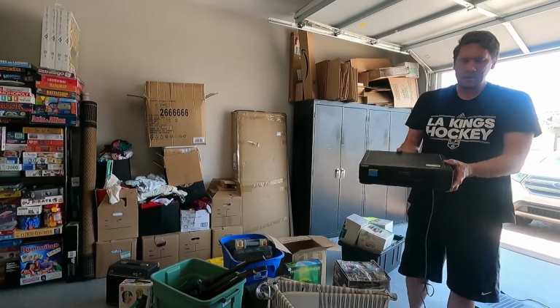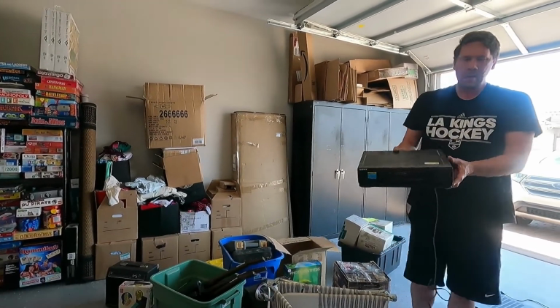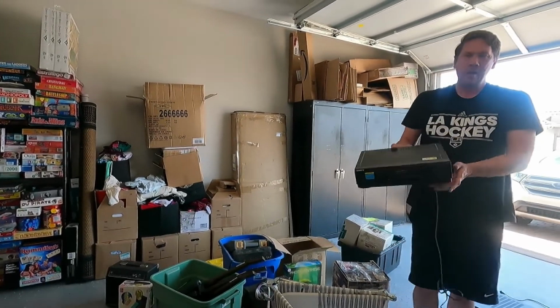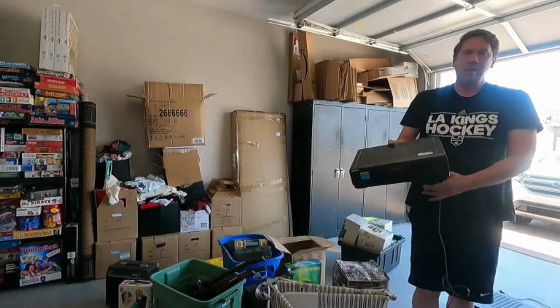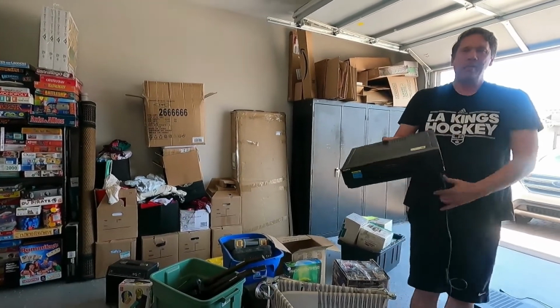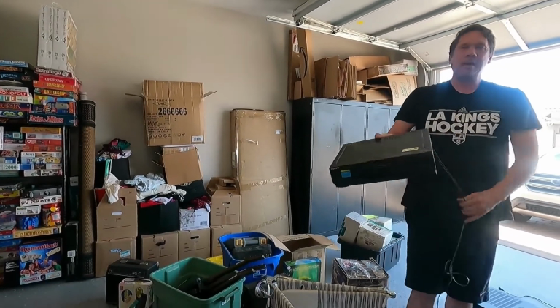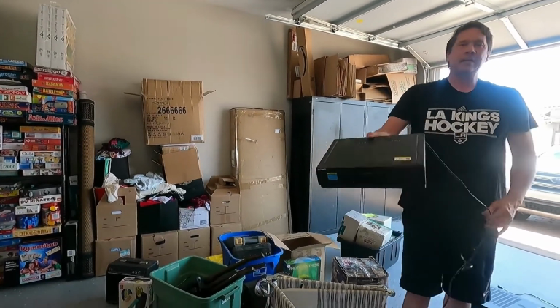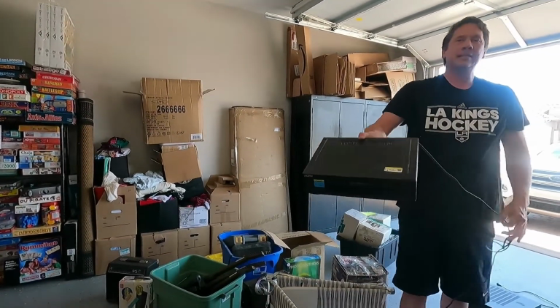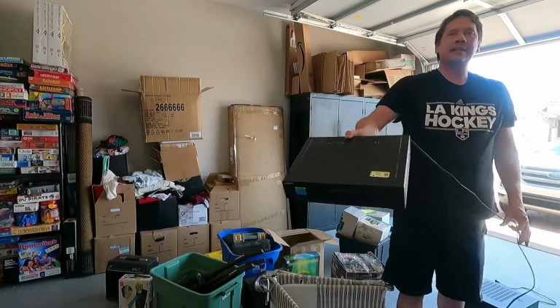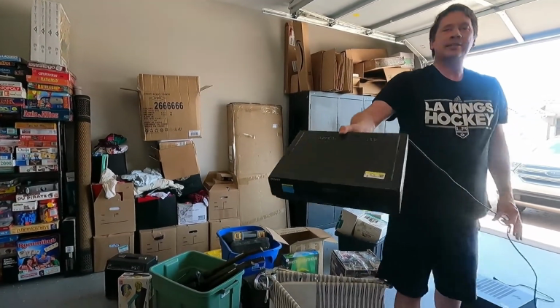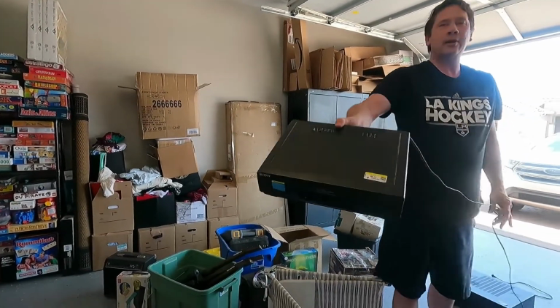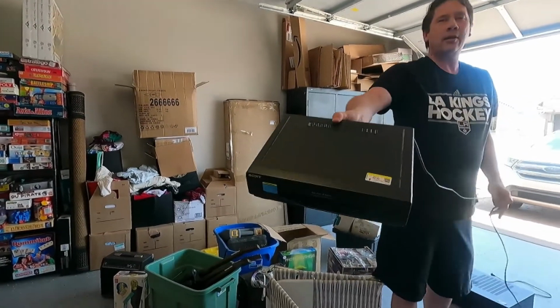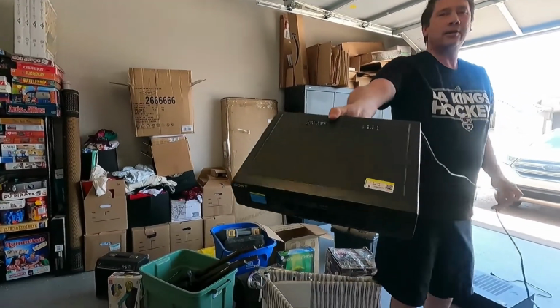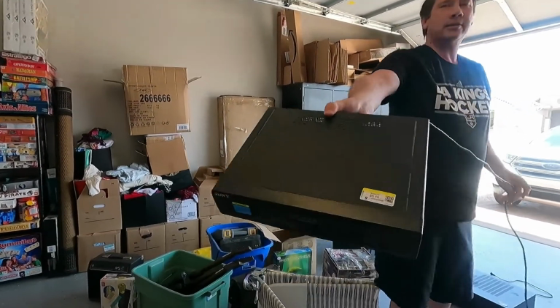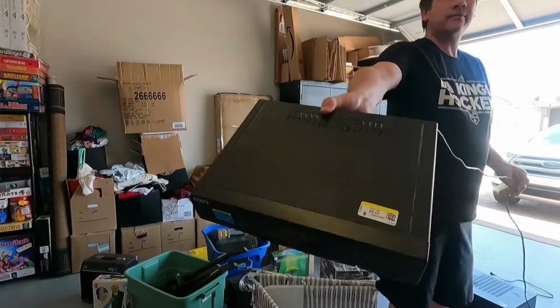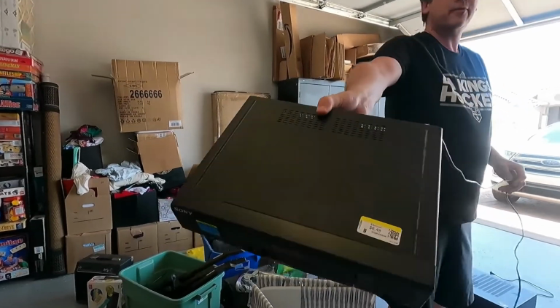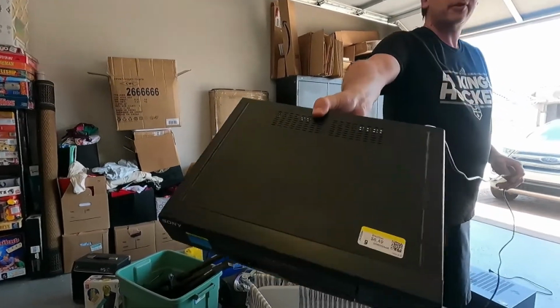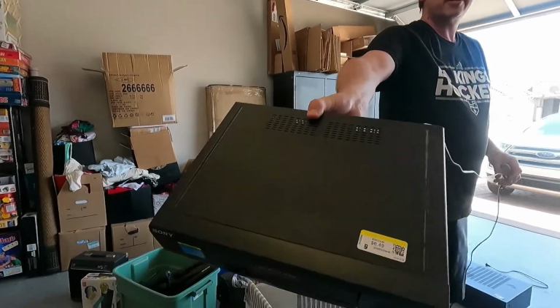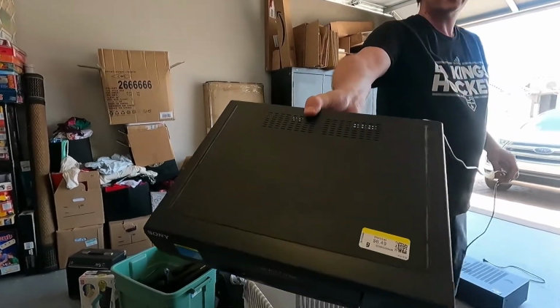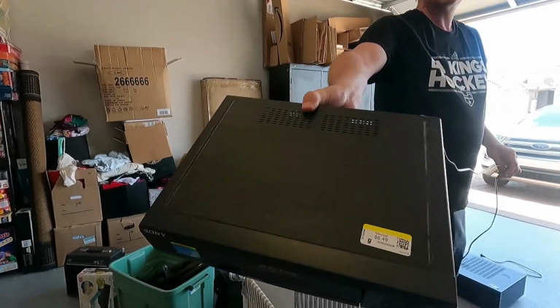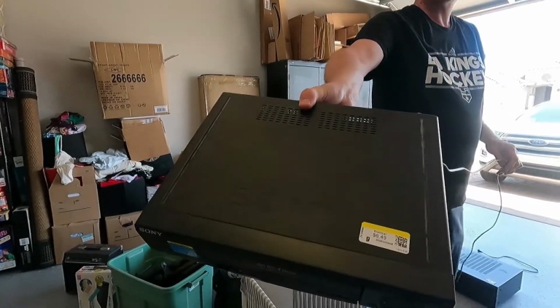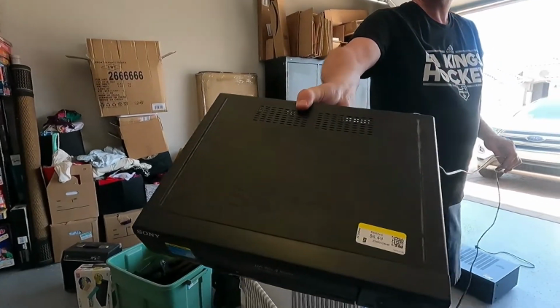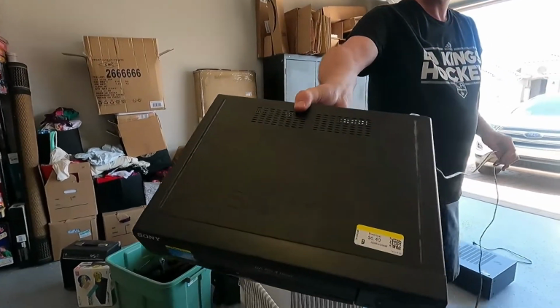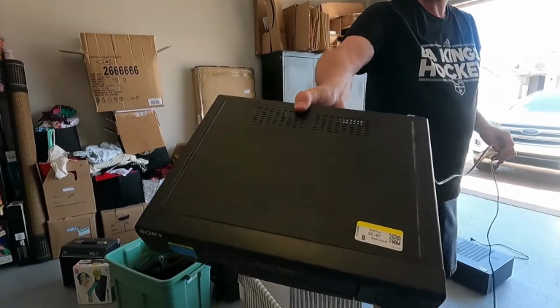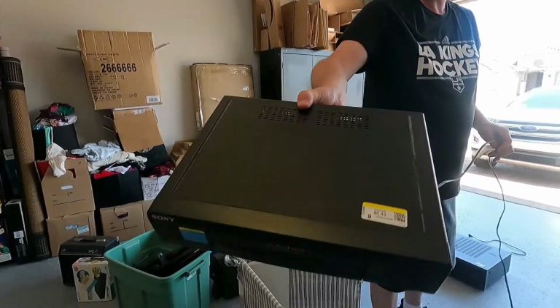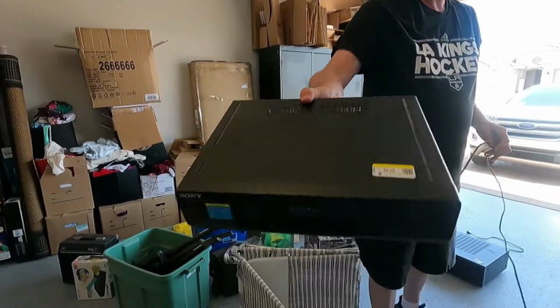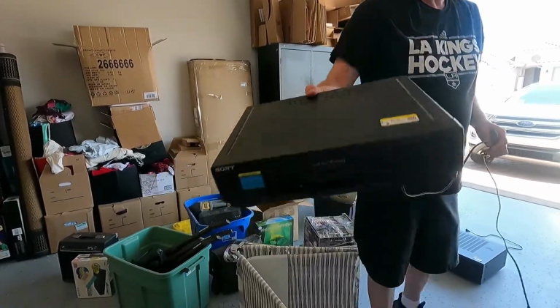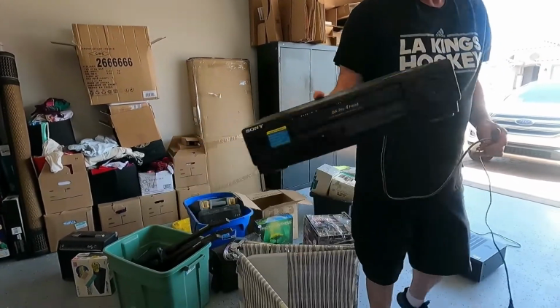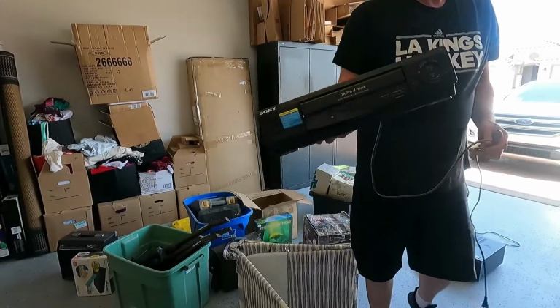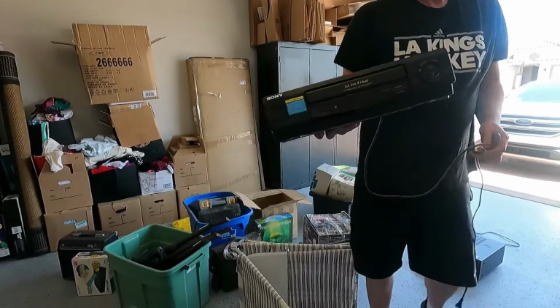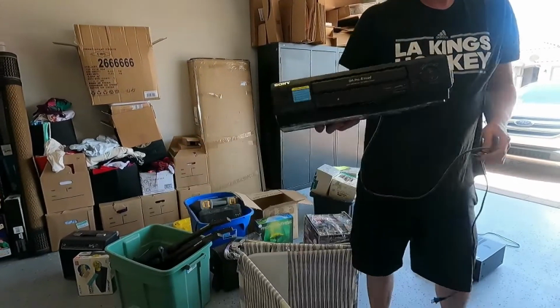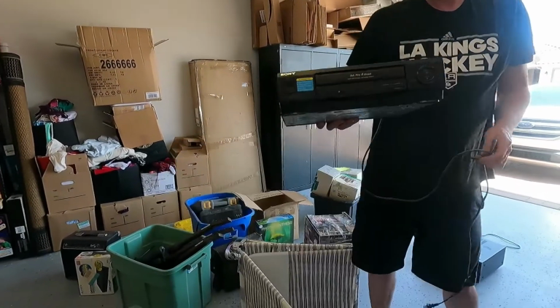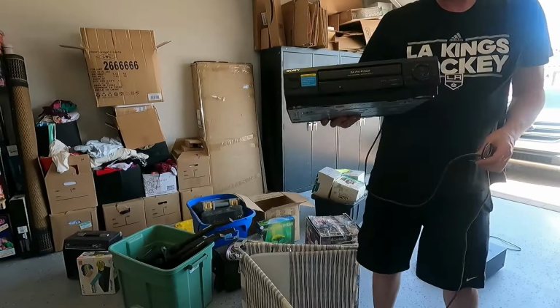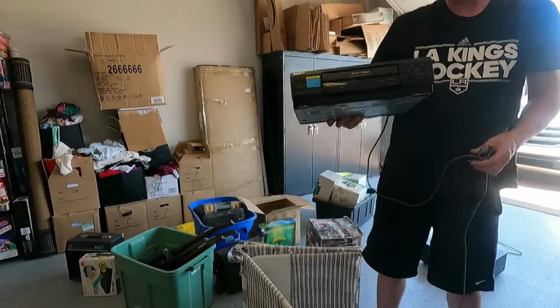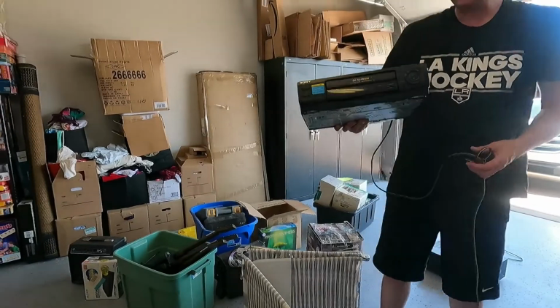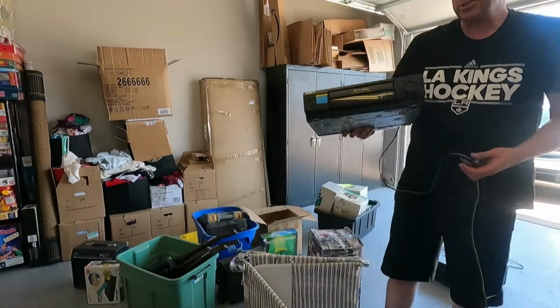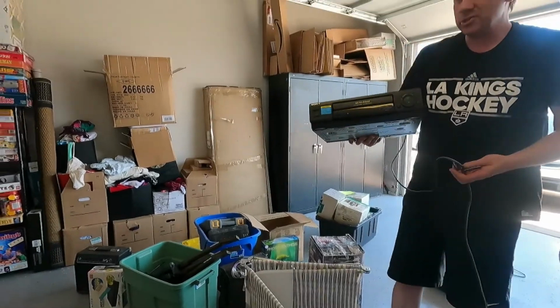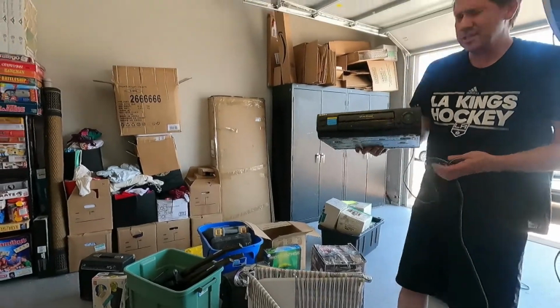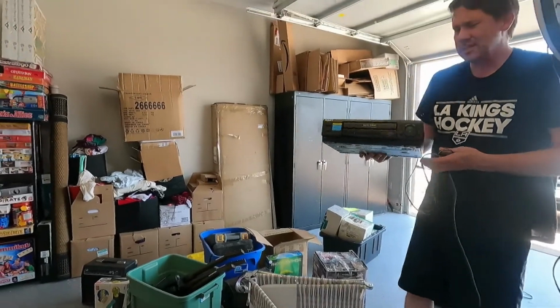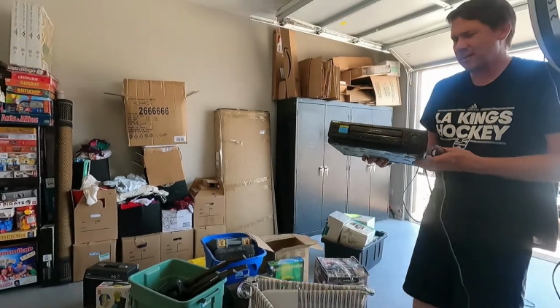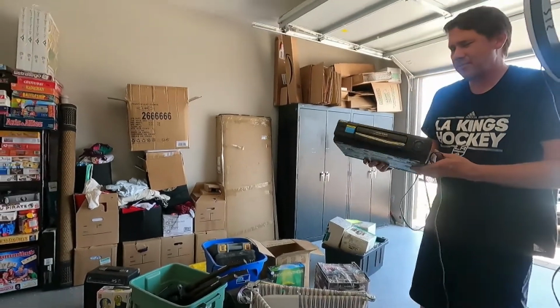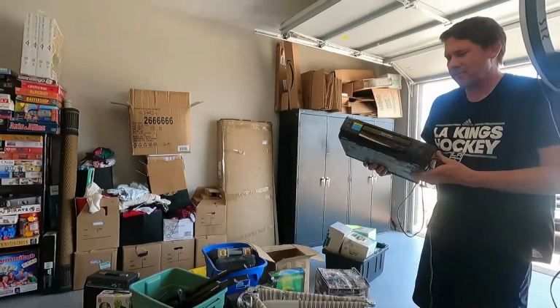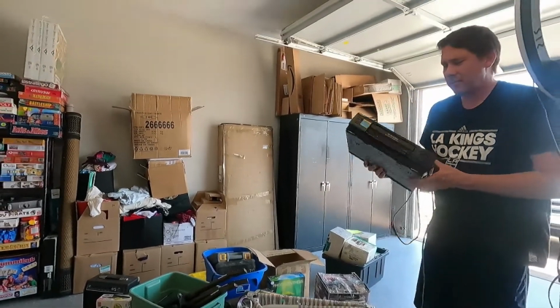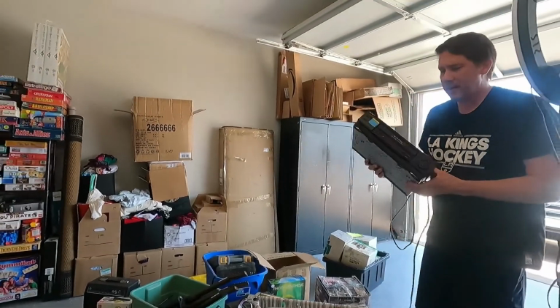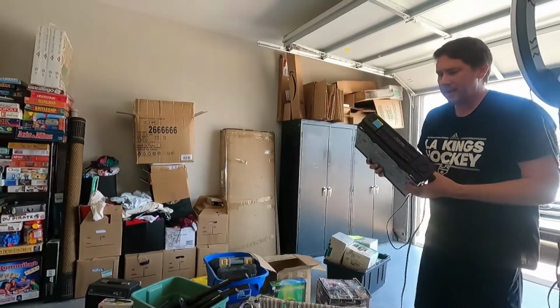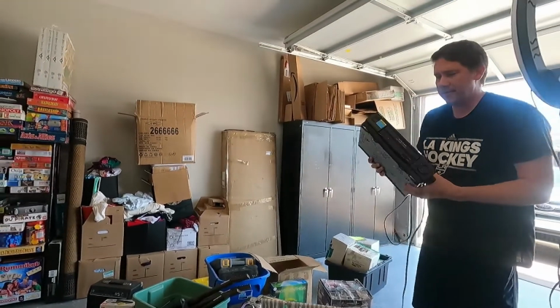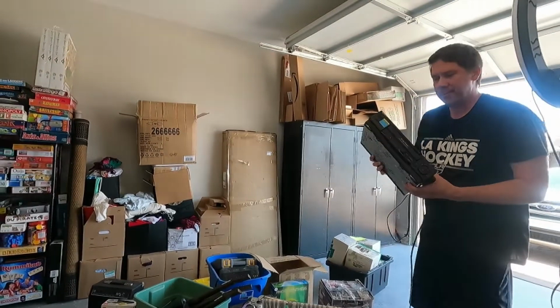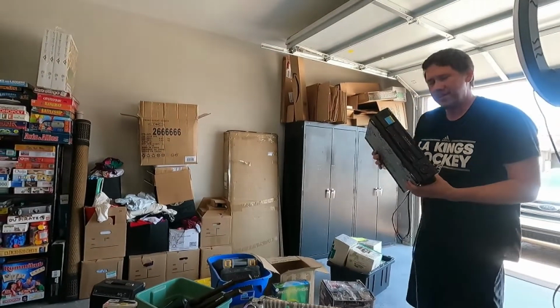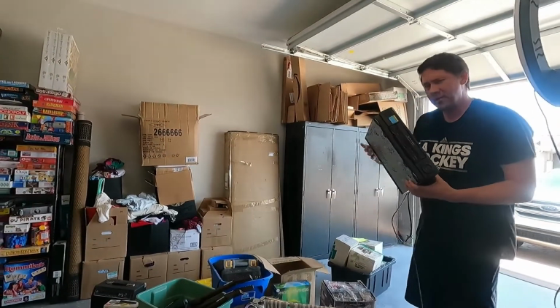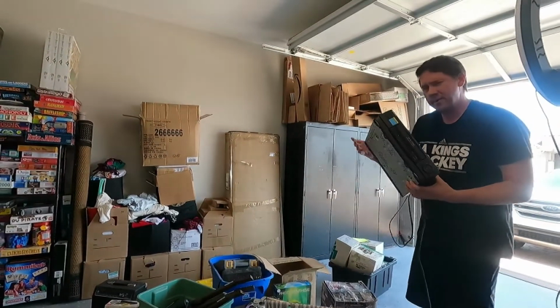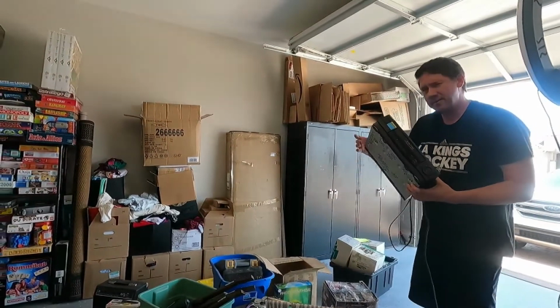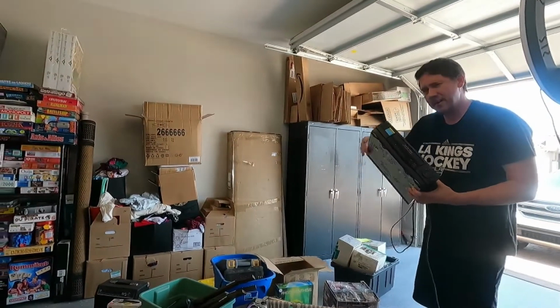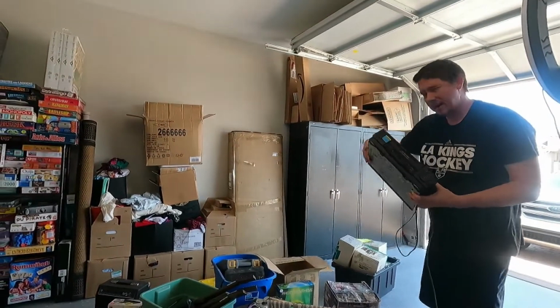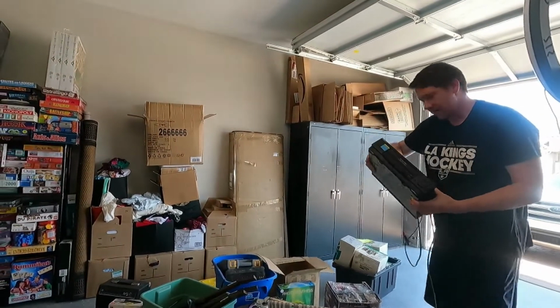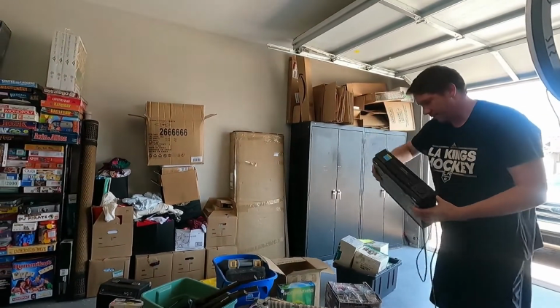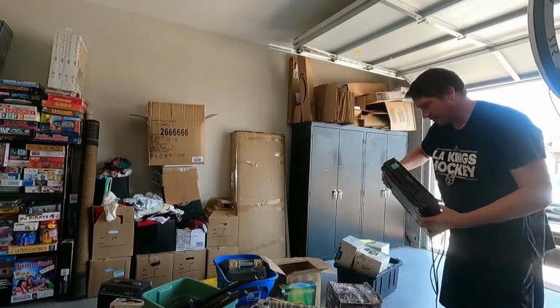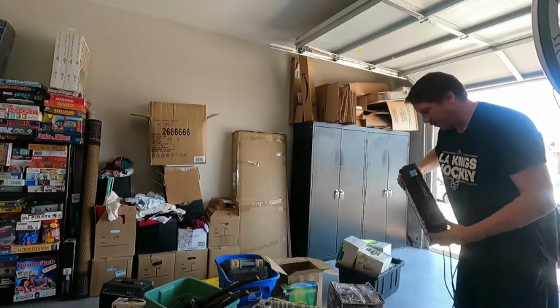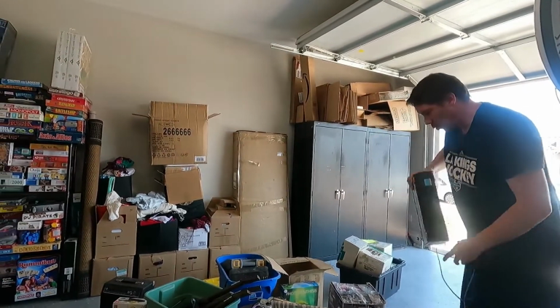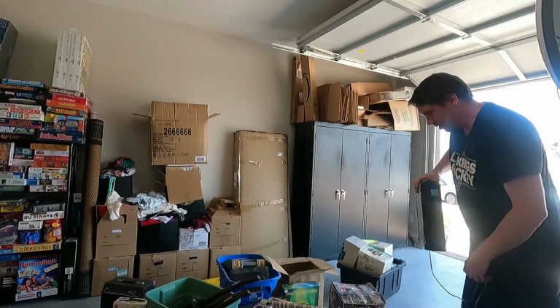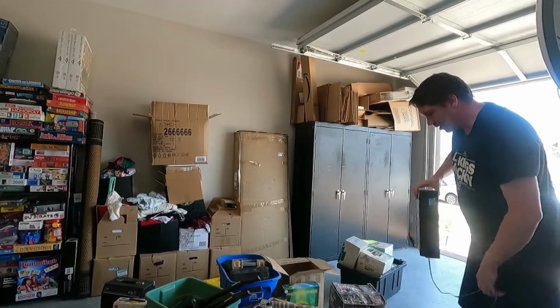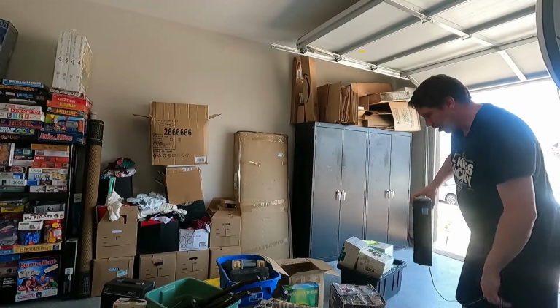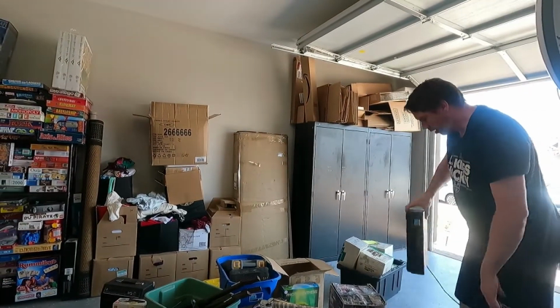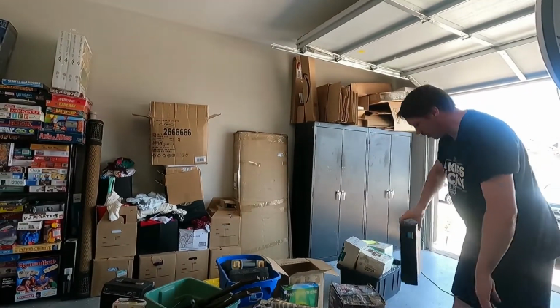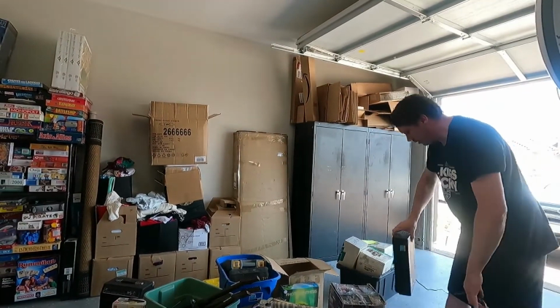At Goodwill we found a Sony VCR — paid six dollars and forty-nine cents for it. These usually sell for about thirty-five to forty dollars.